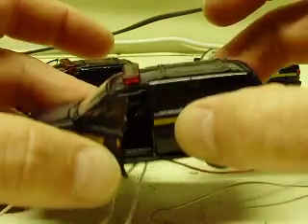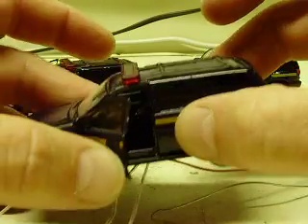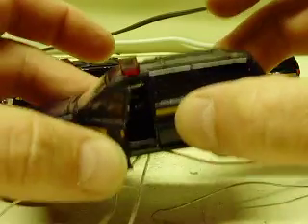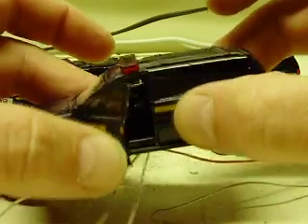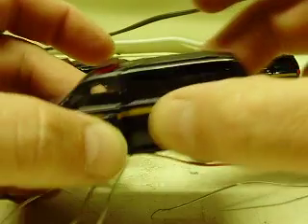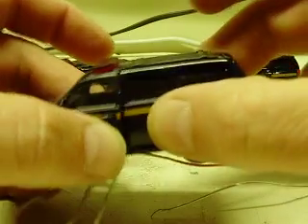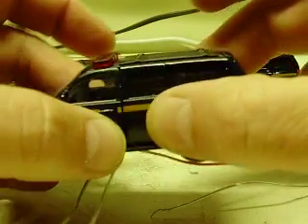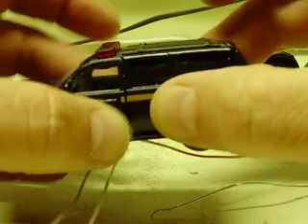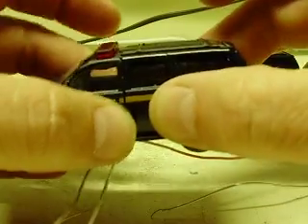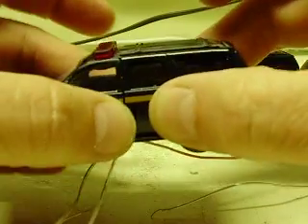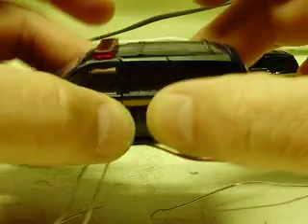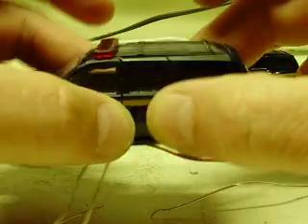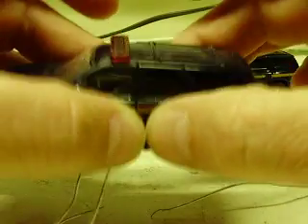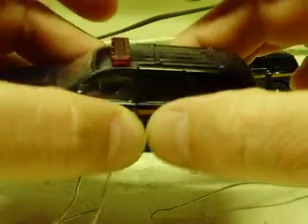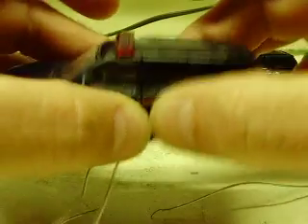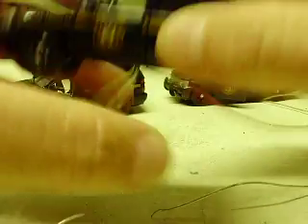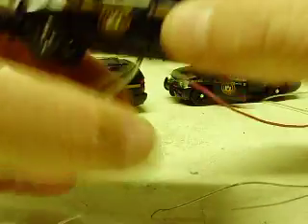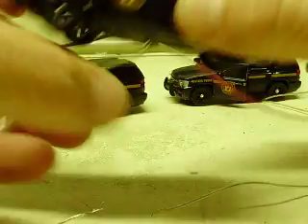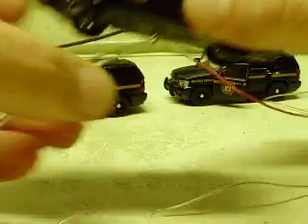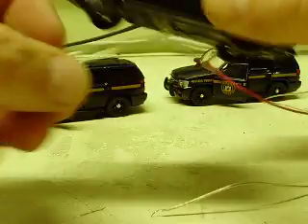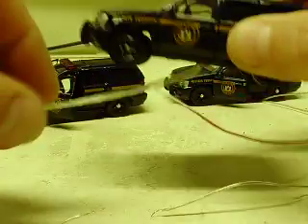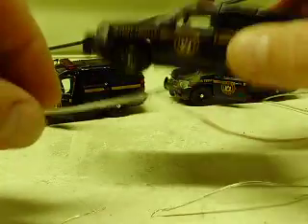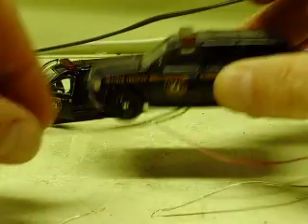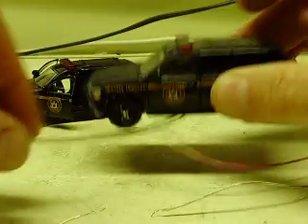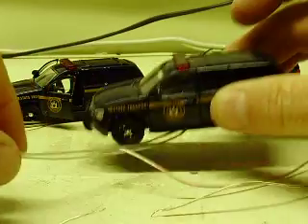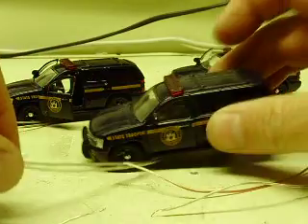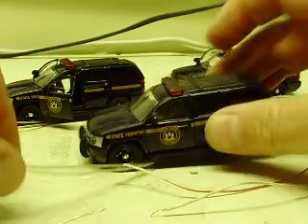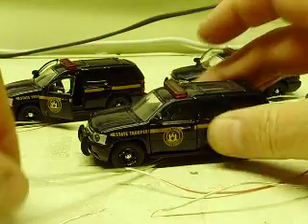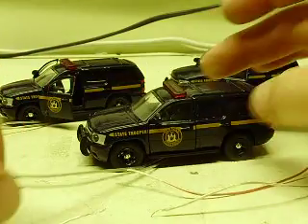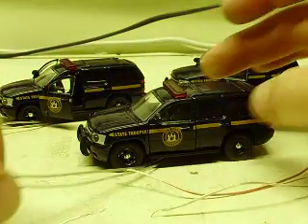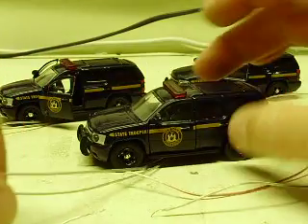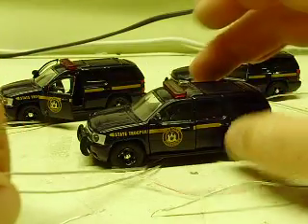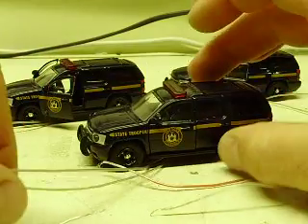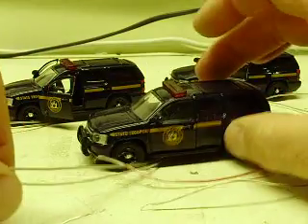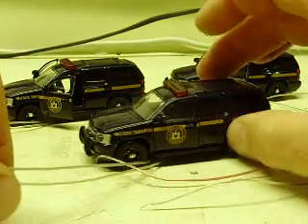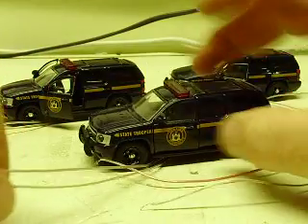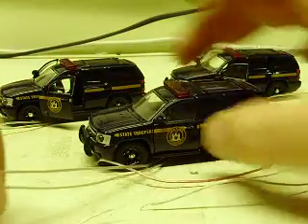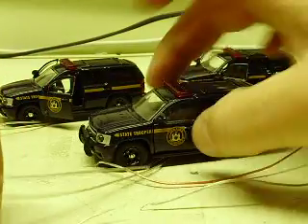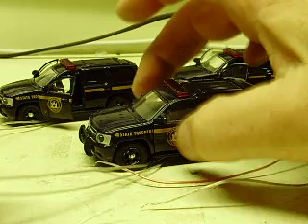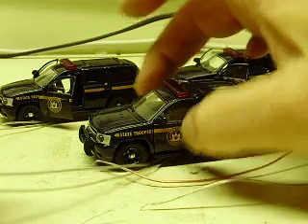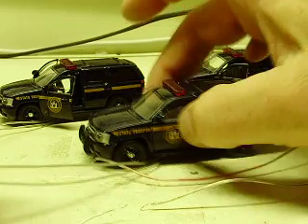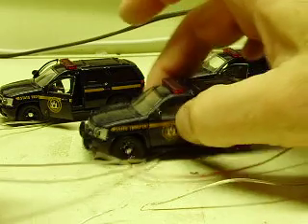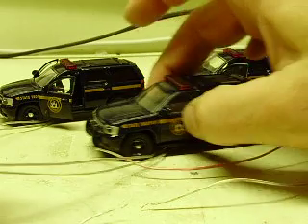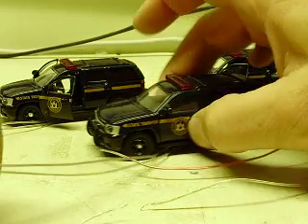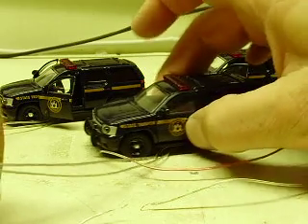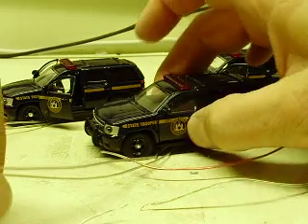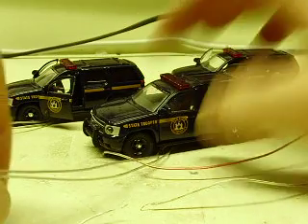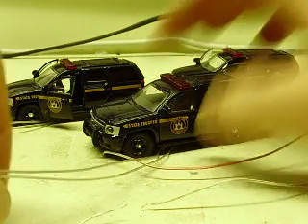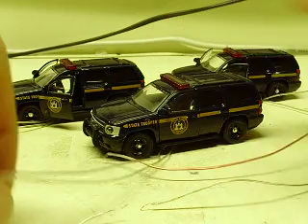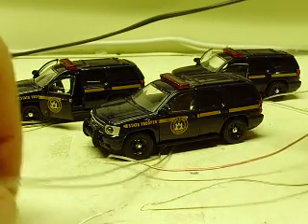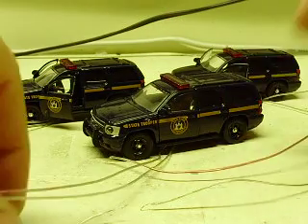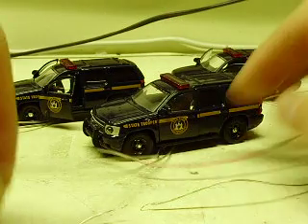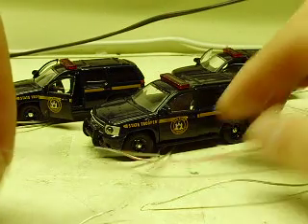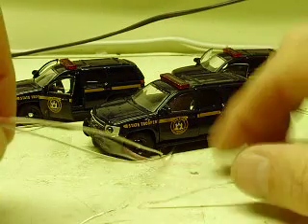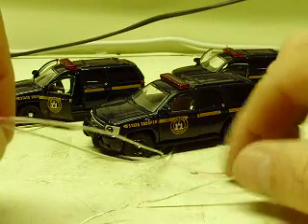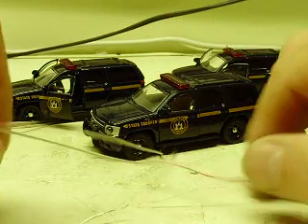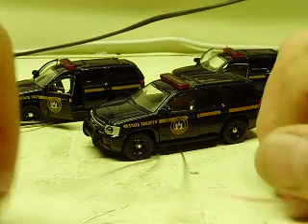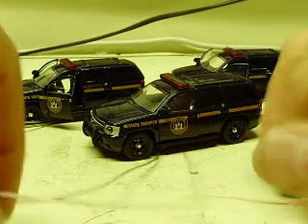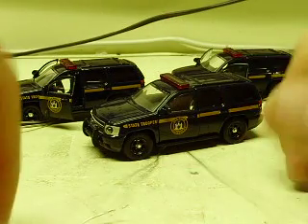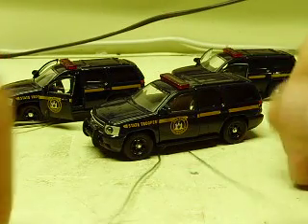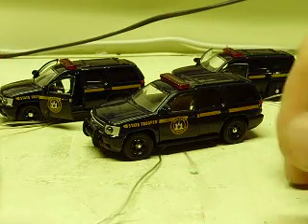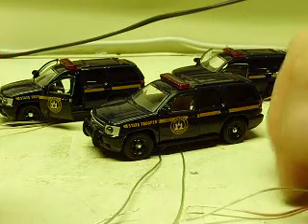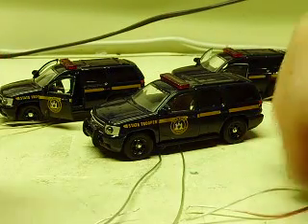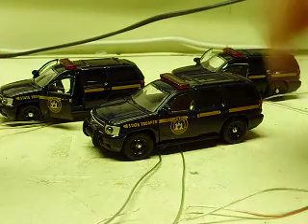Pretty small little cars. These are for a train layout — I'm pretty sure a train layout for a customer up in New York.